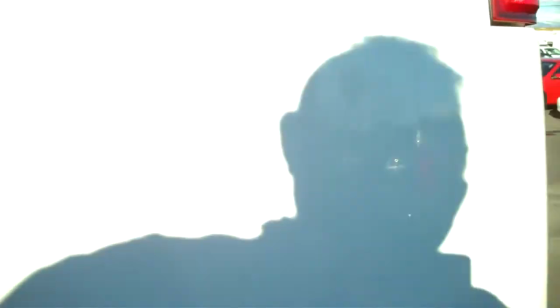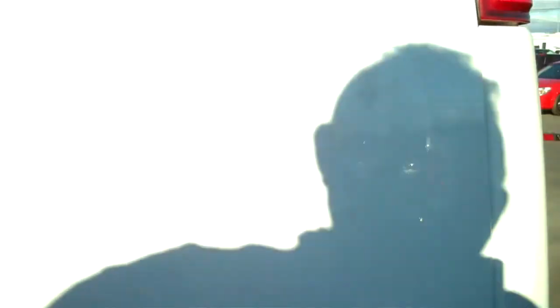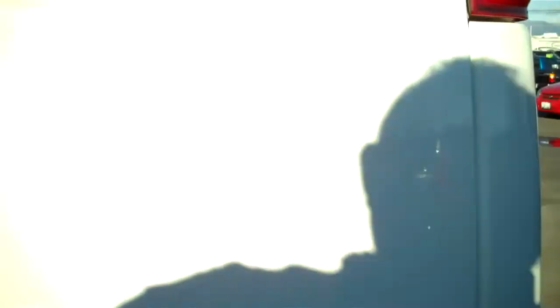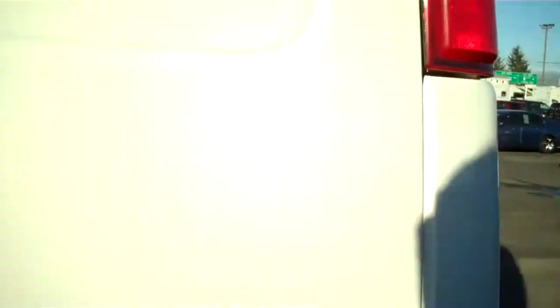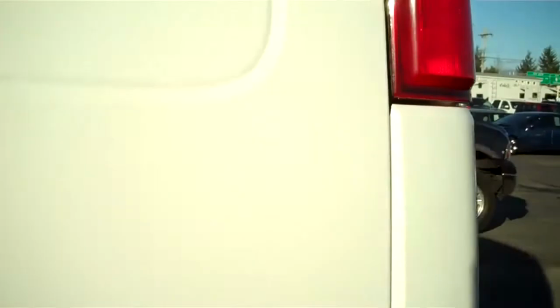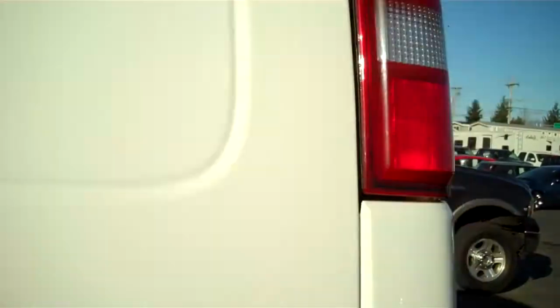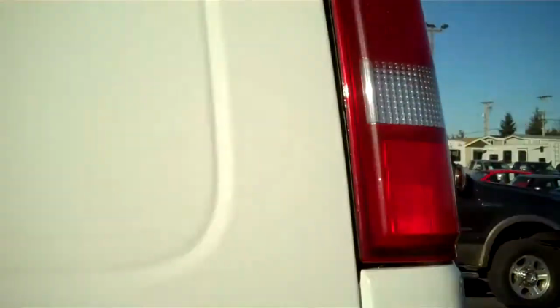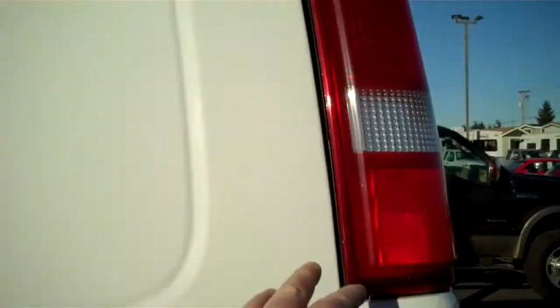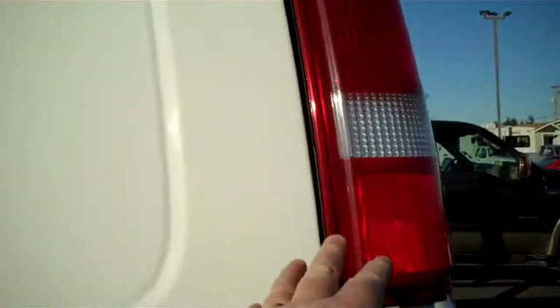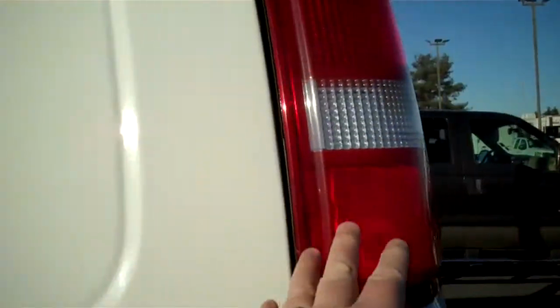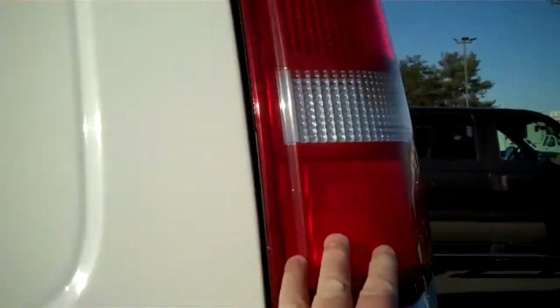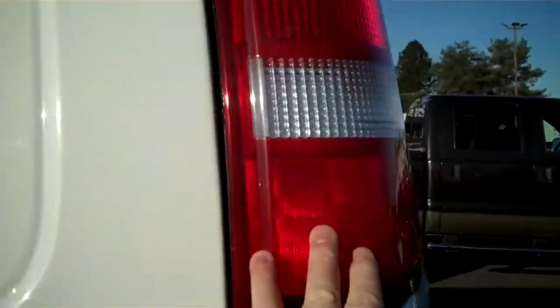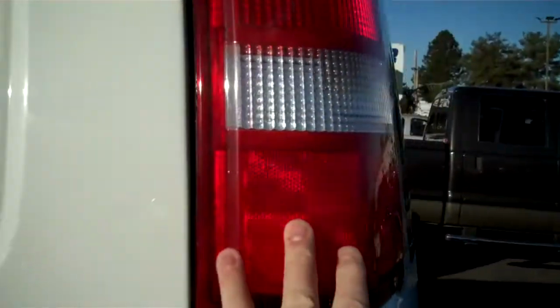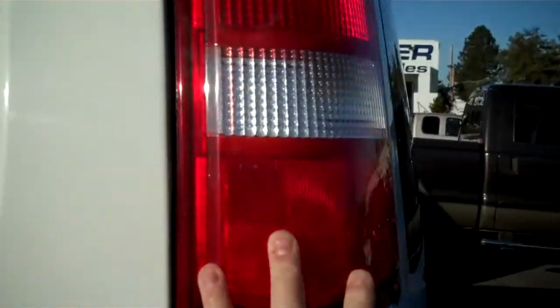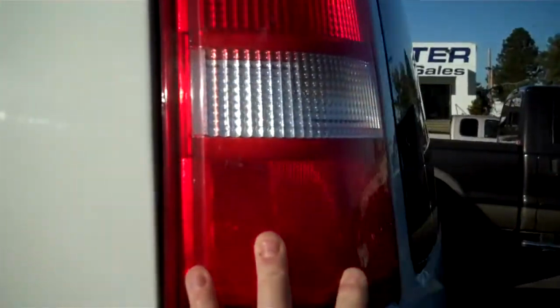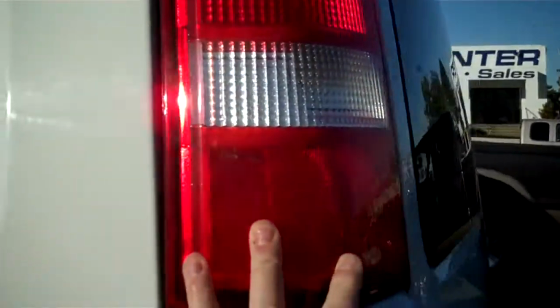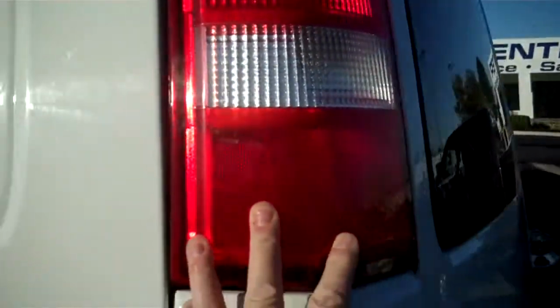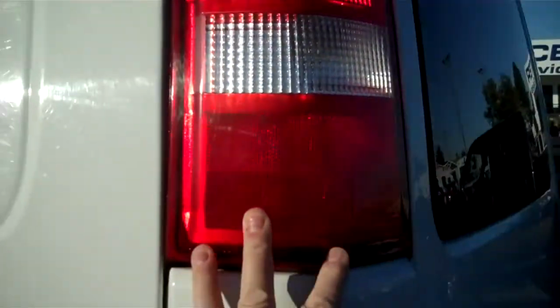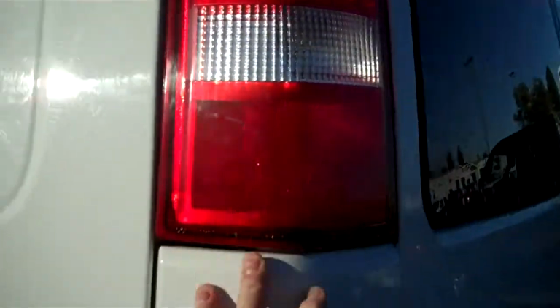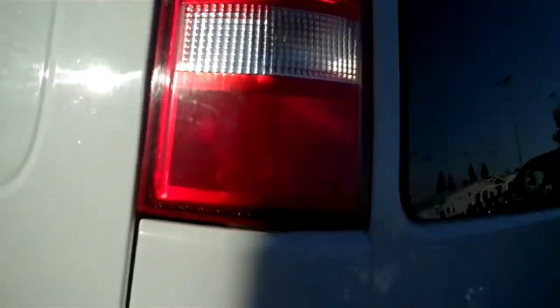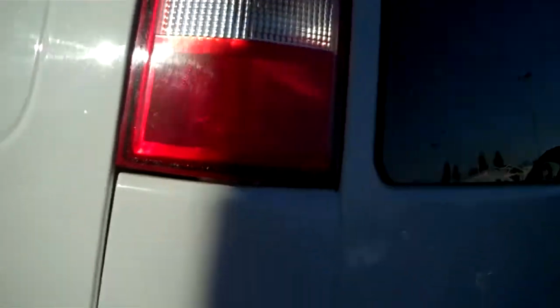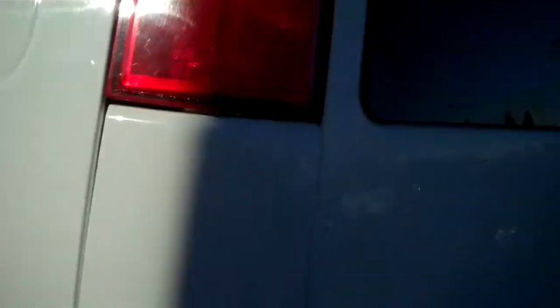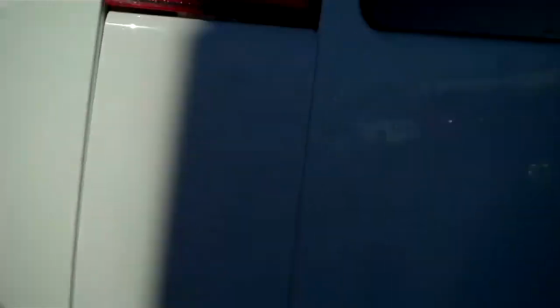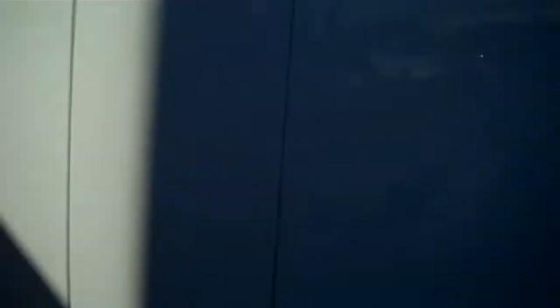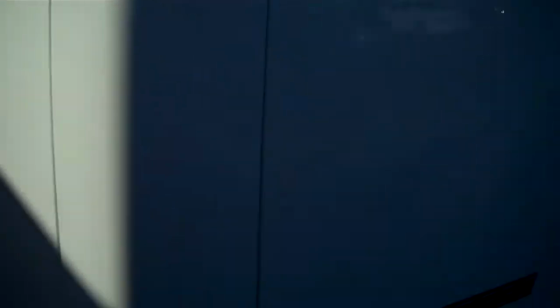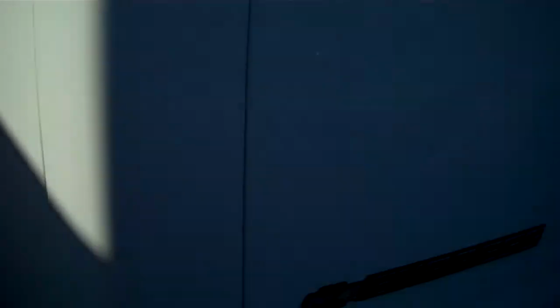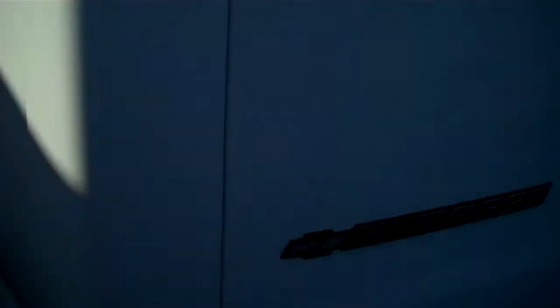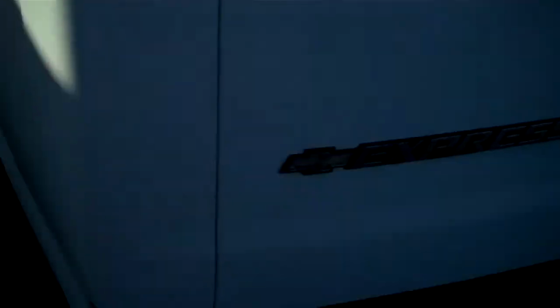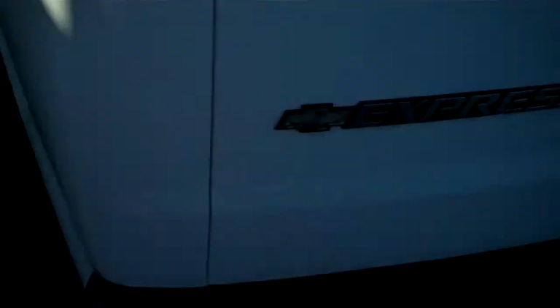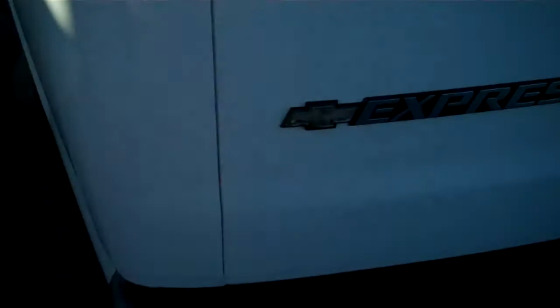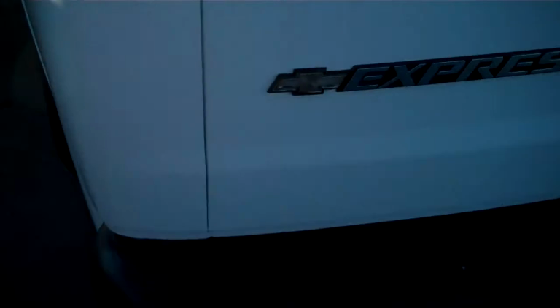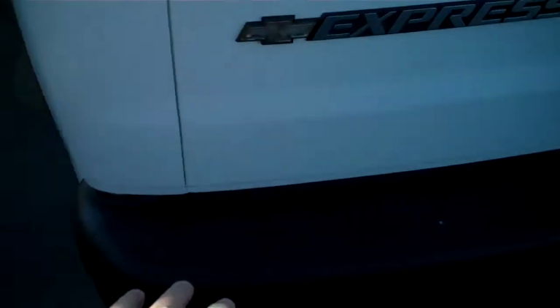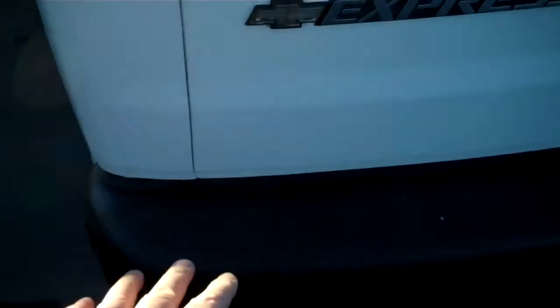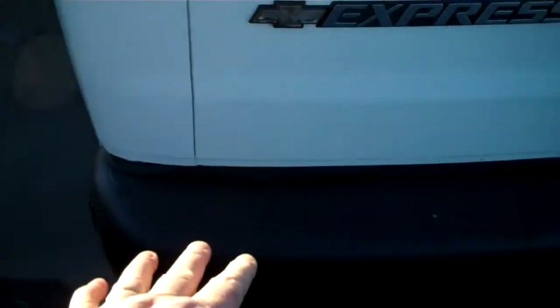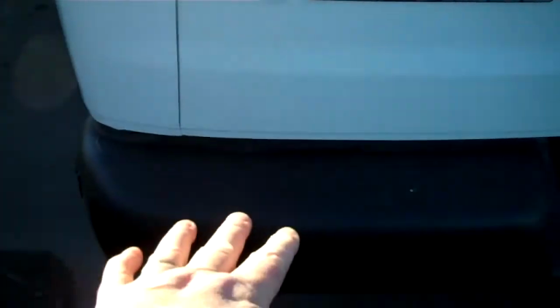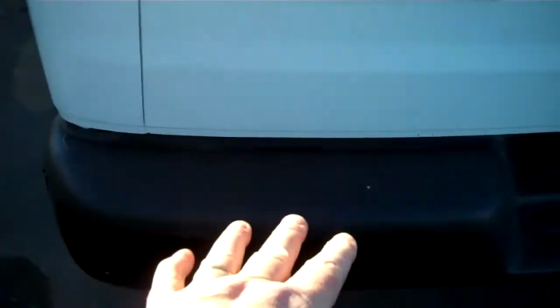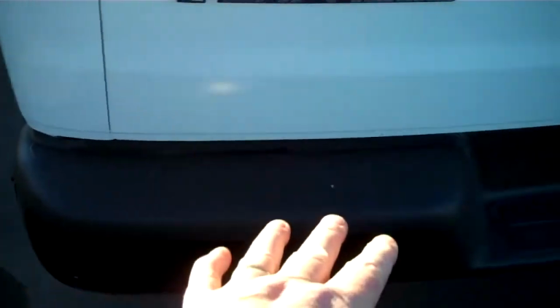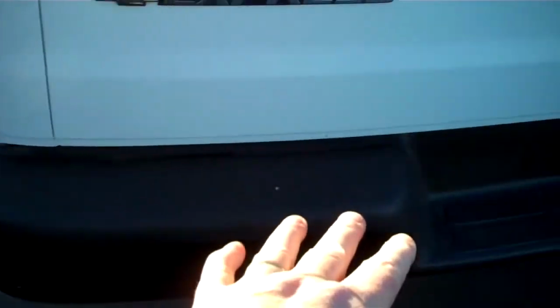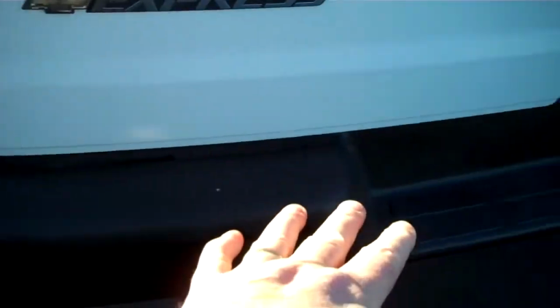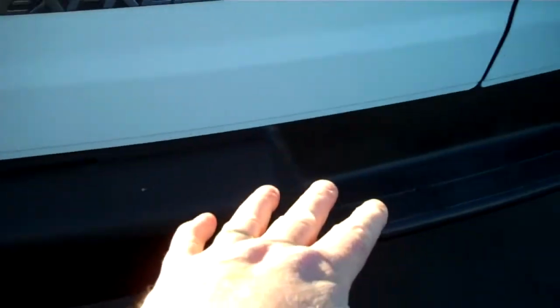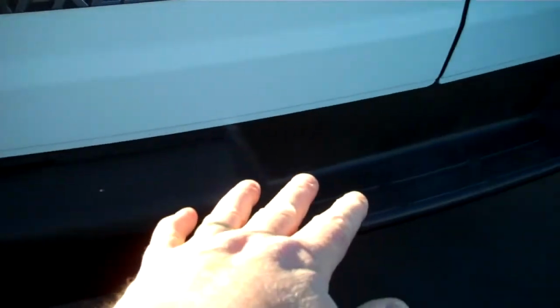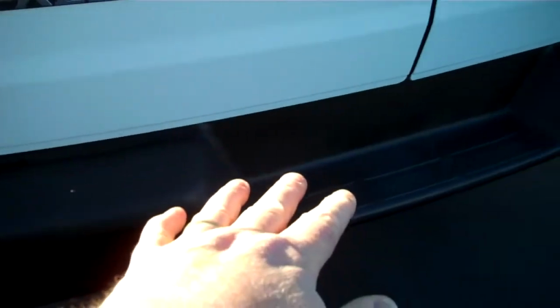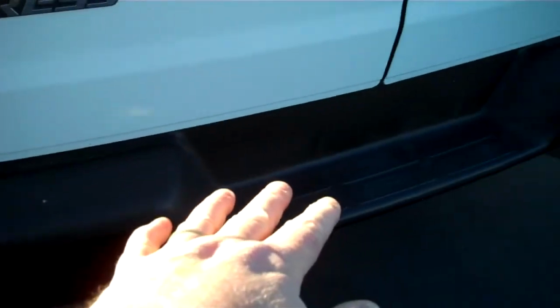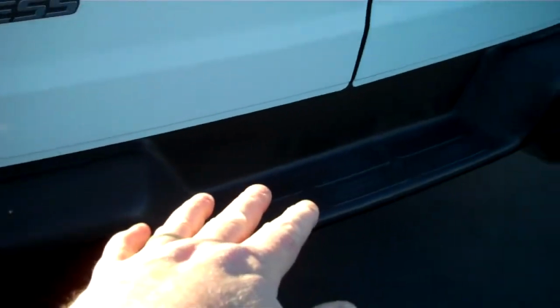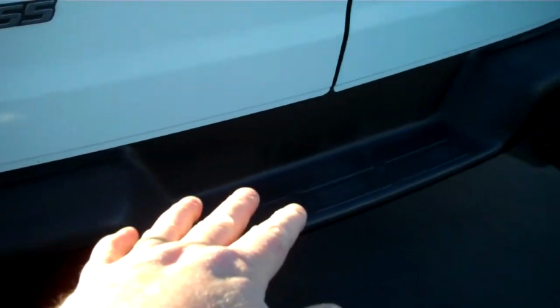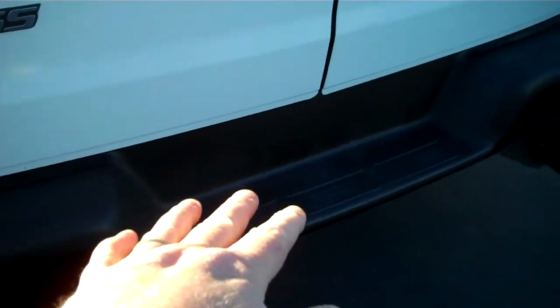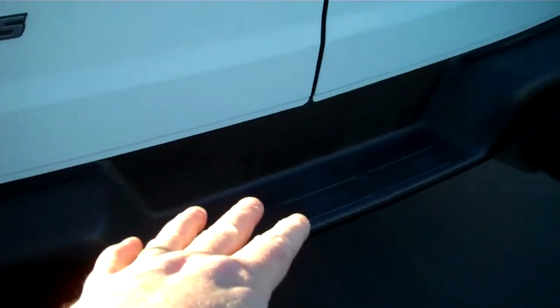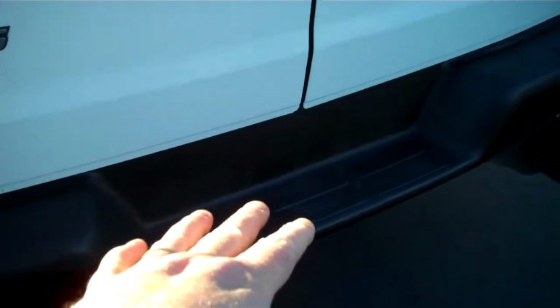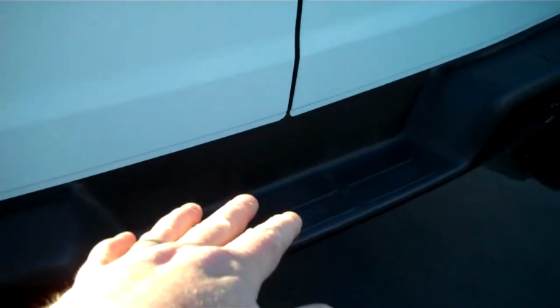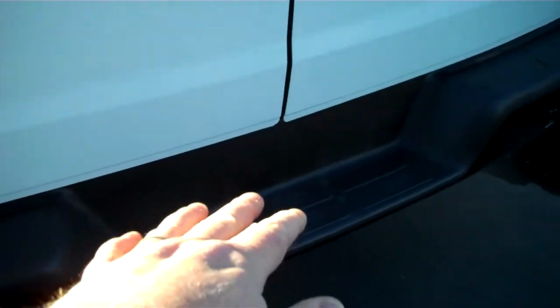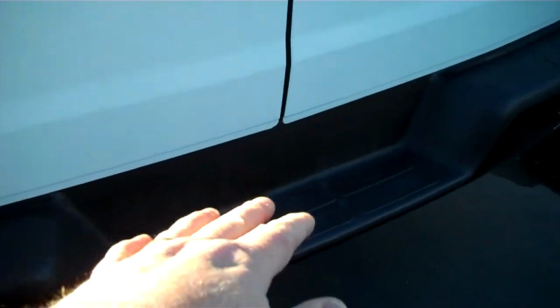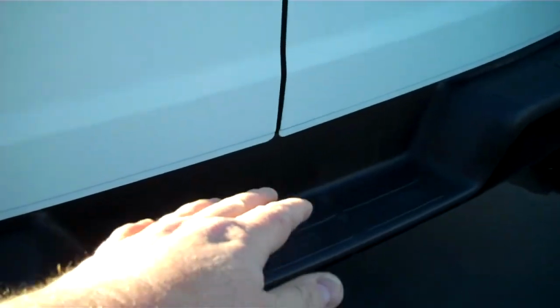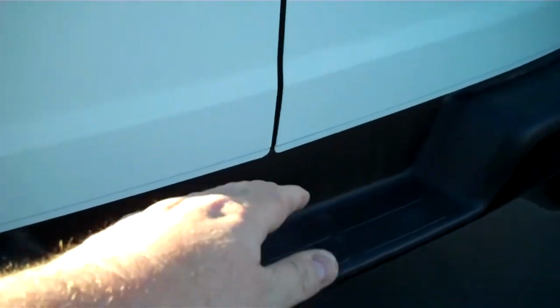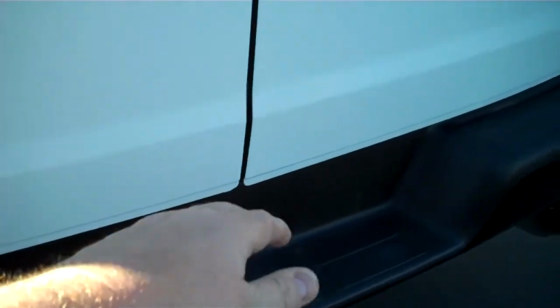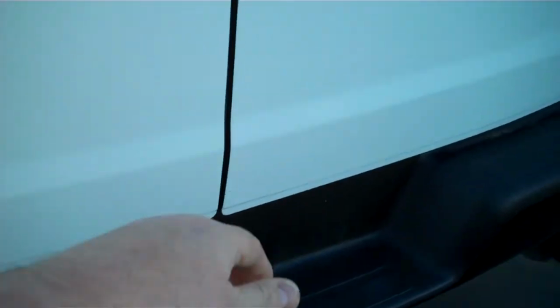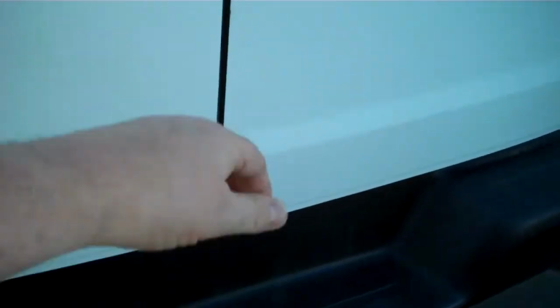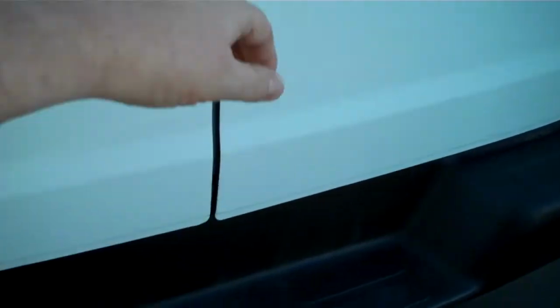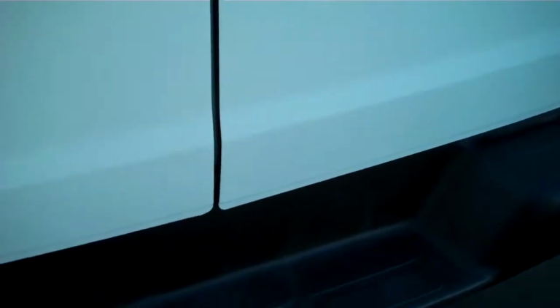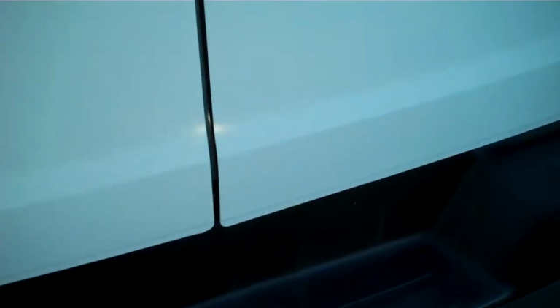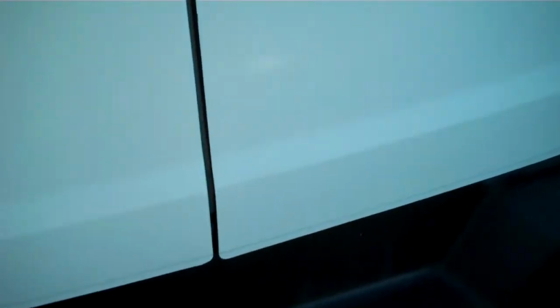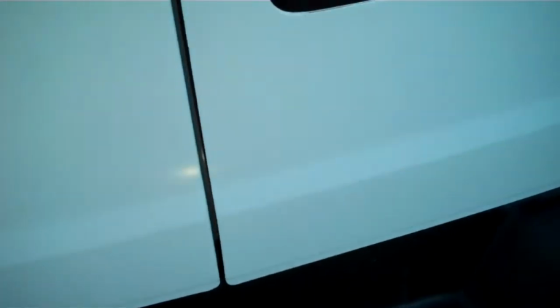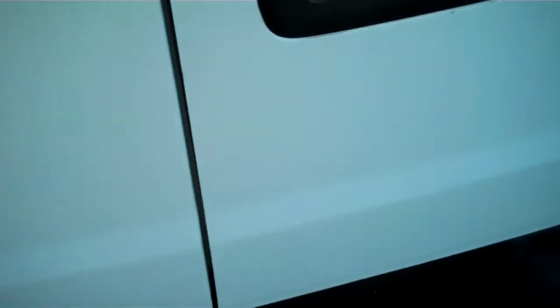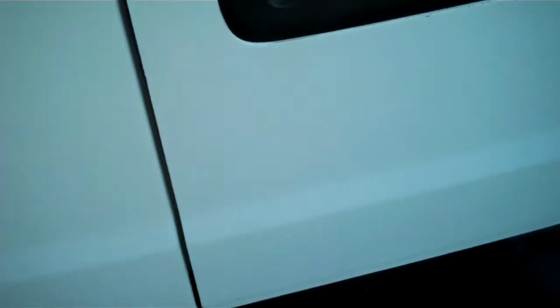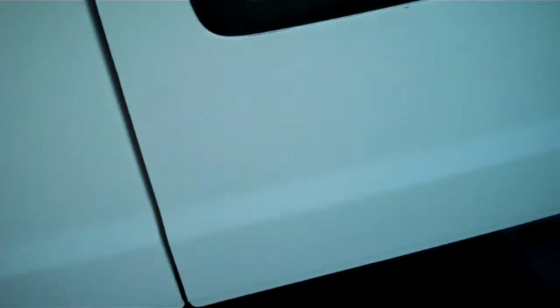Wrap-around high mount tail lights for safety, non-slip rubber soled bumper.